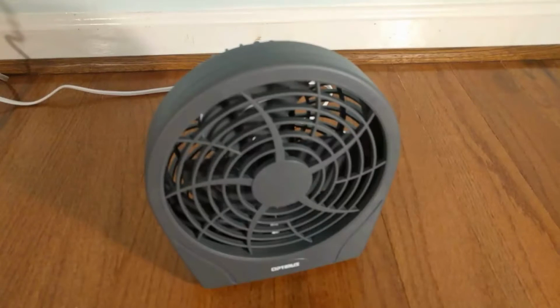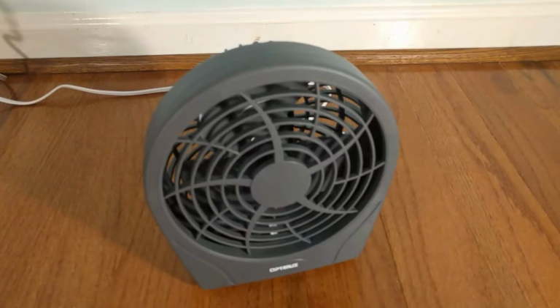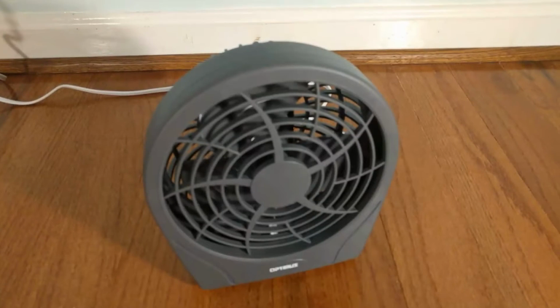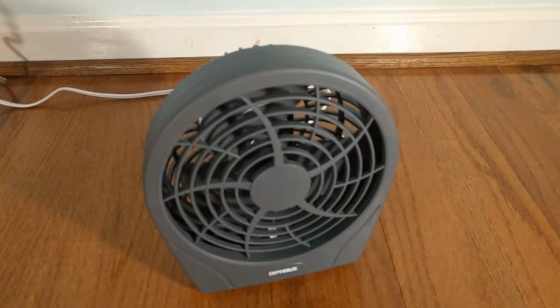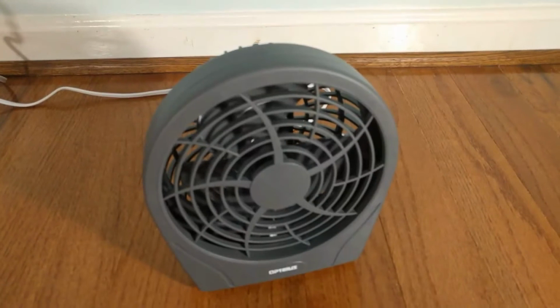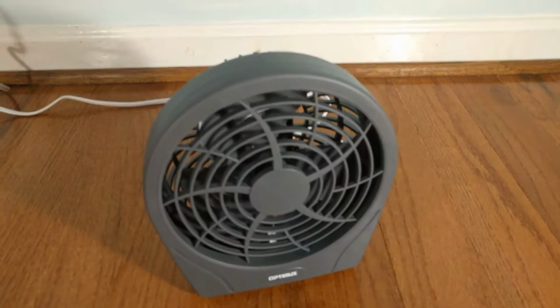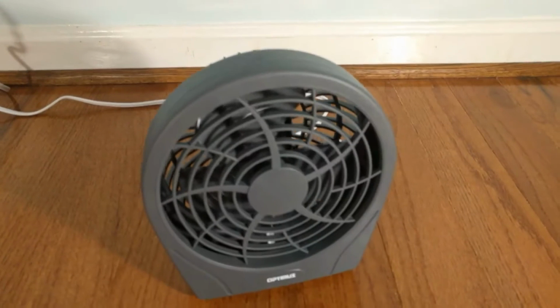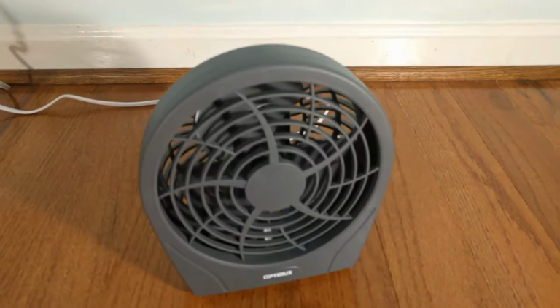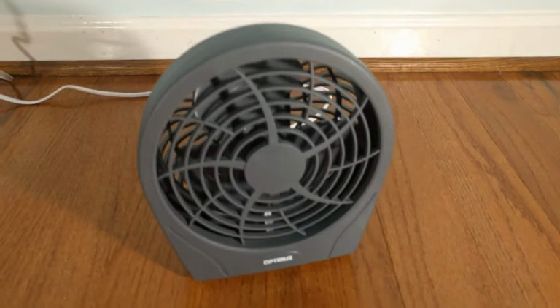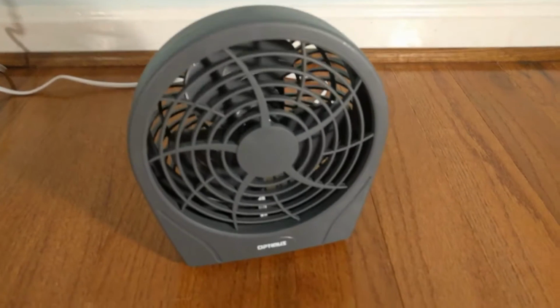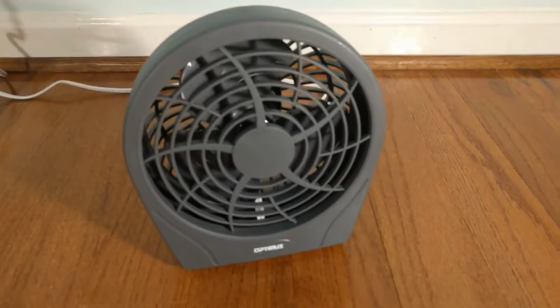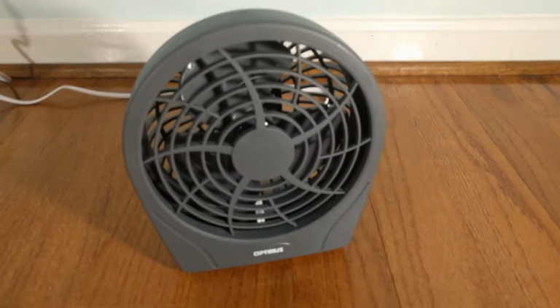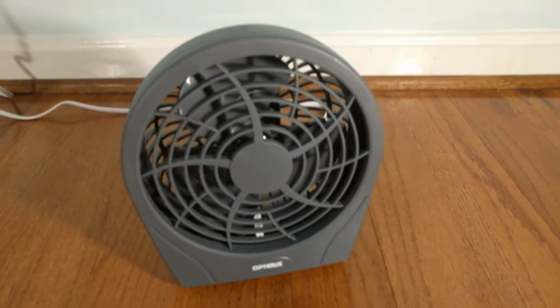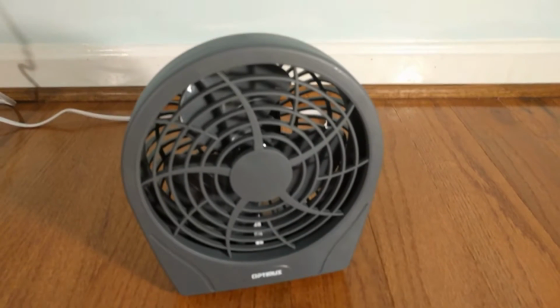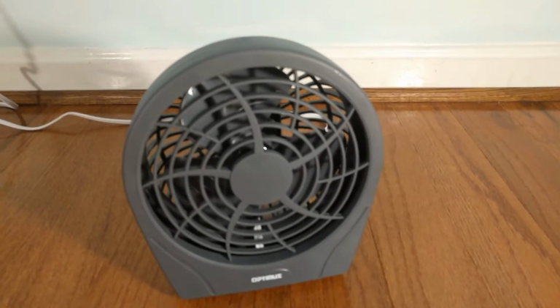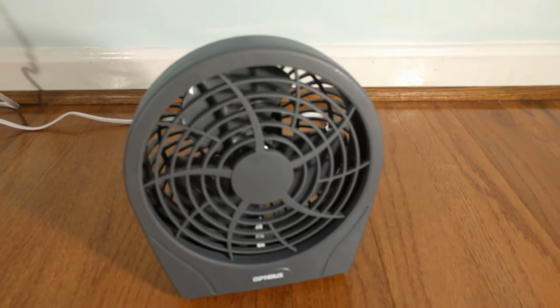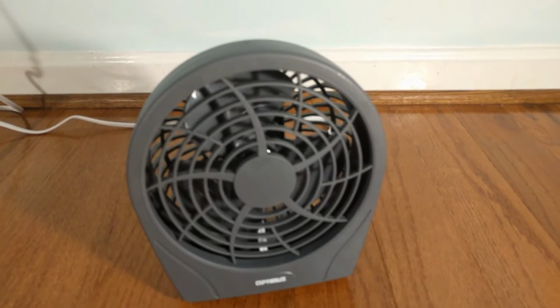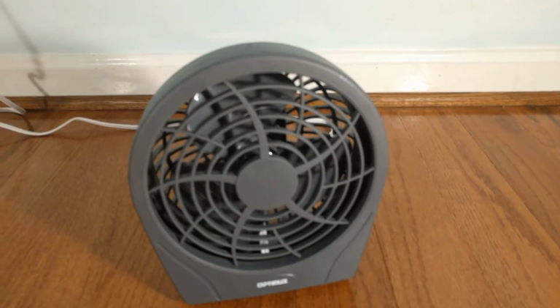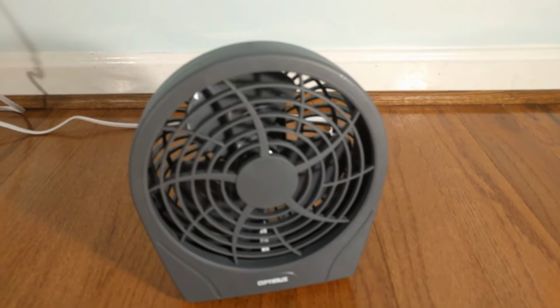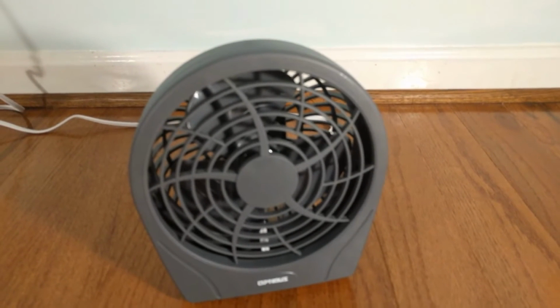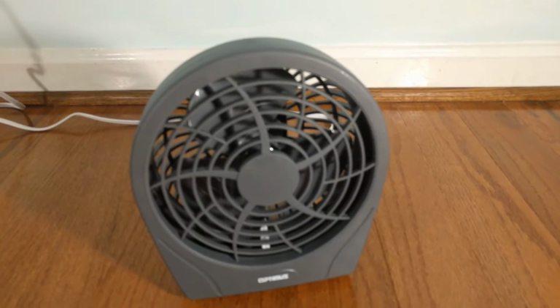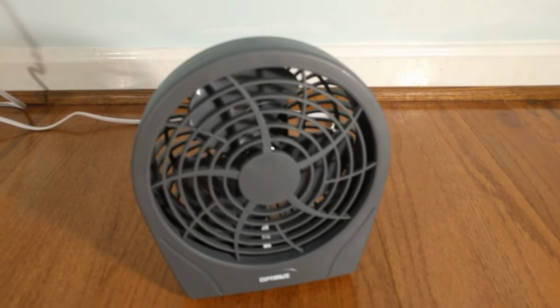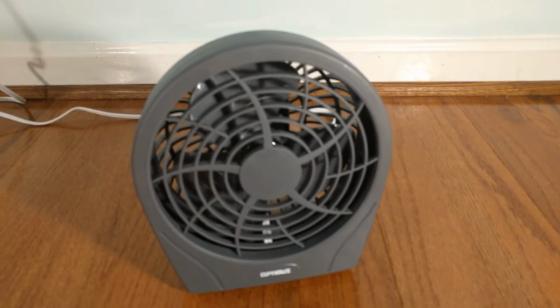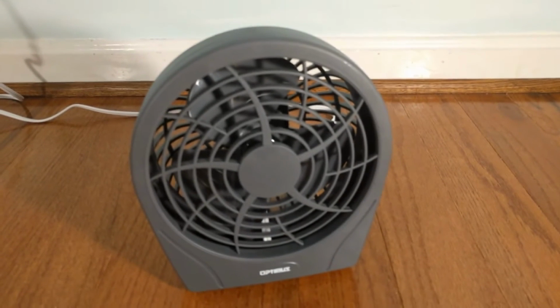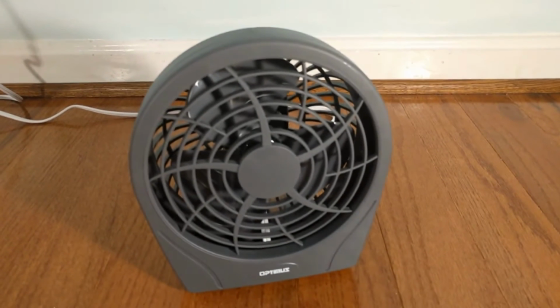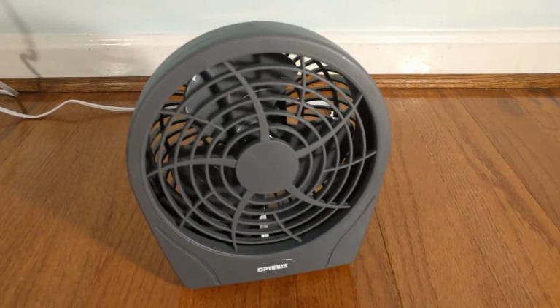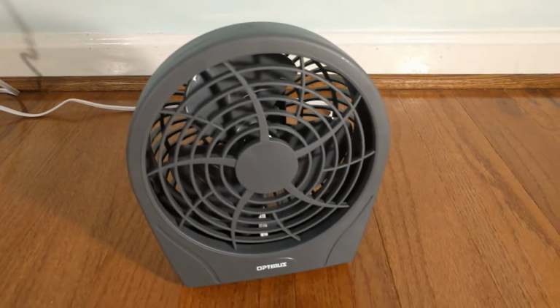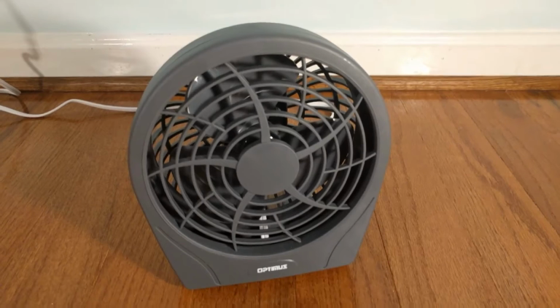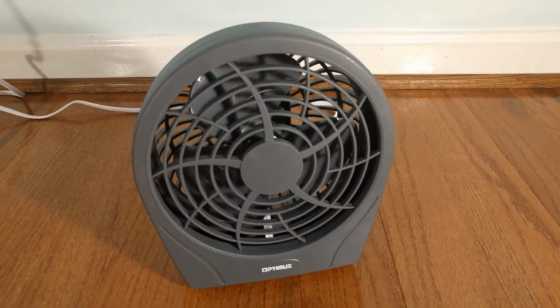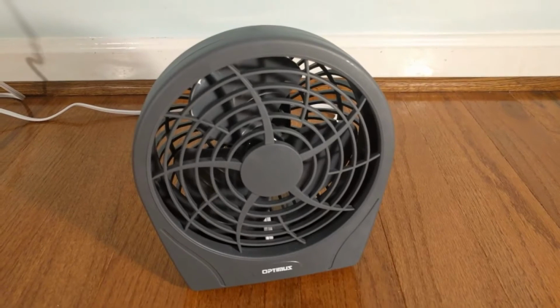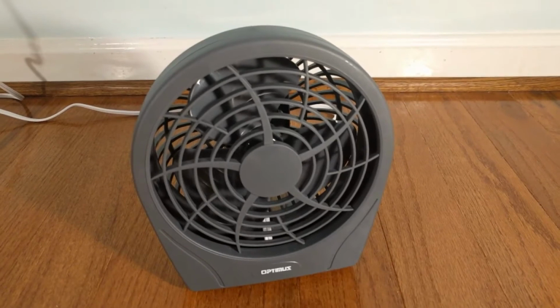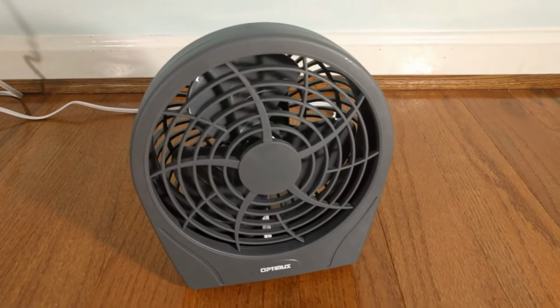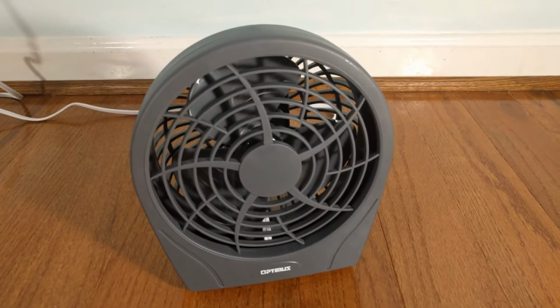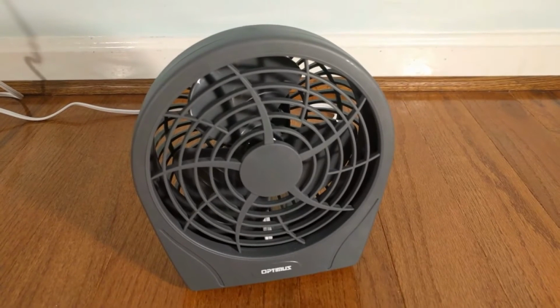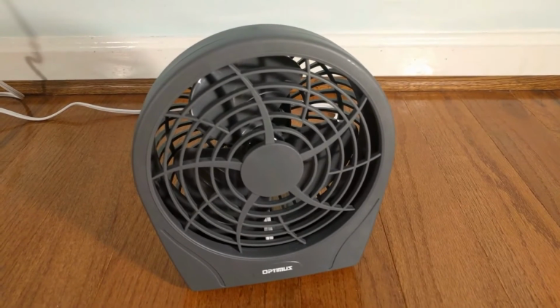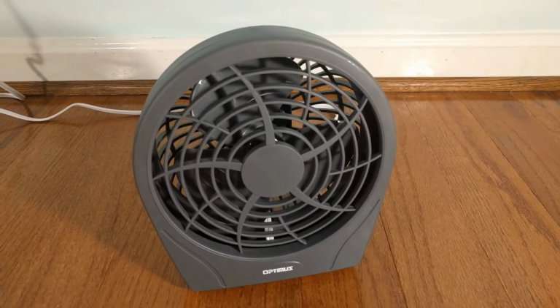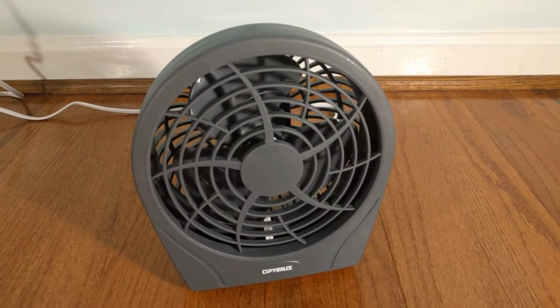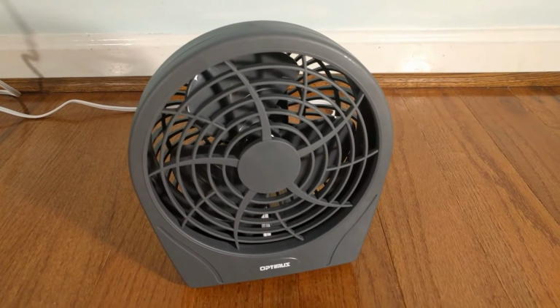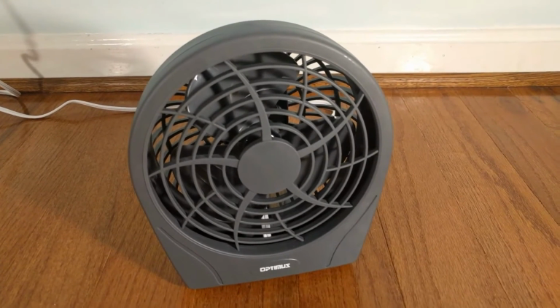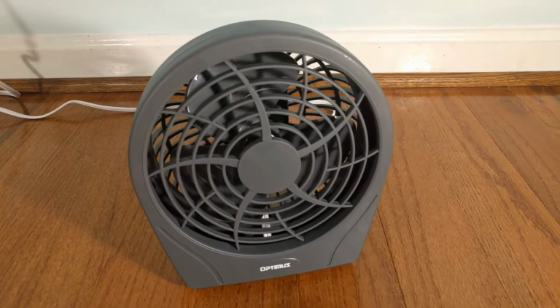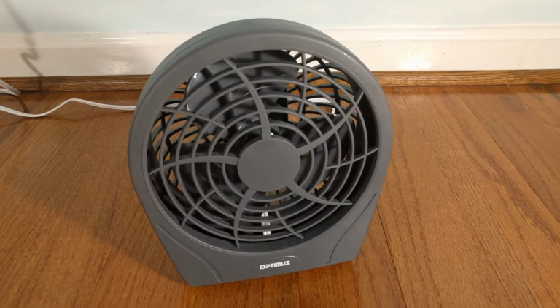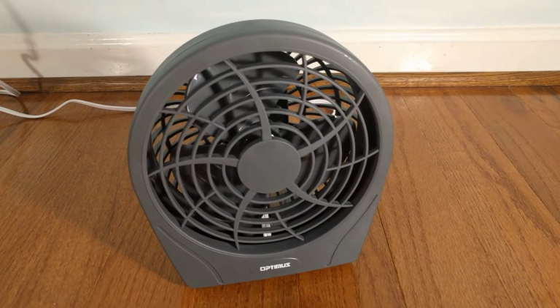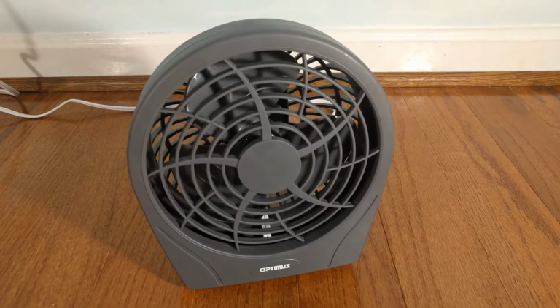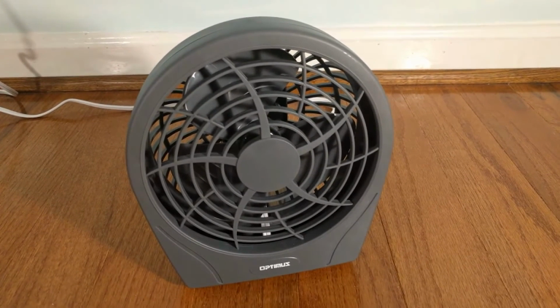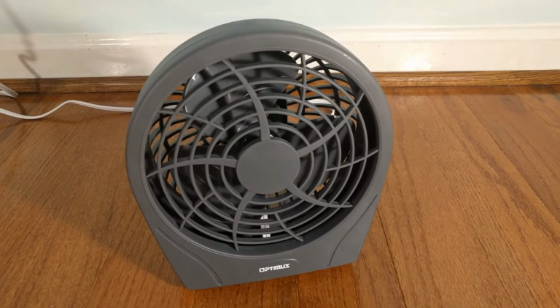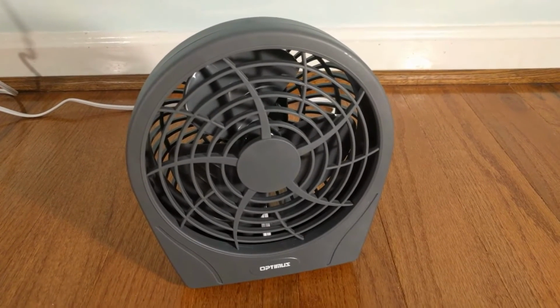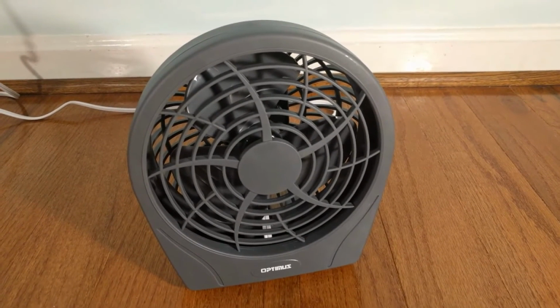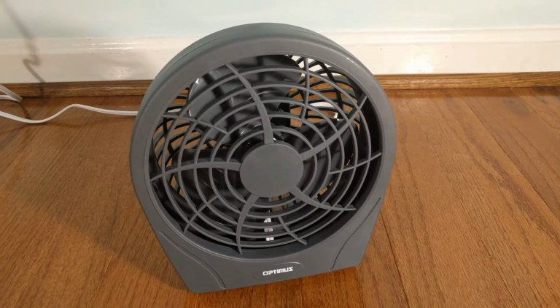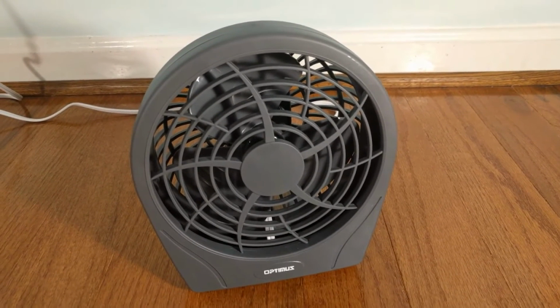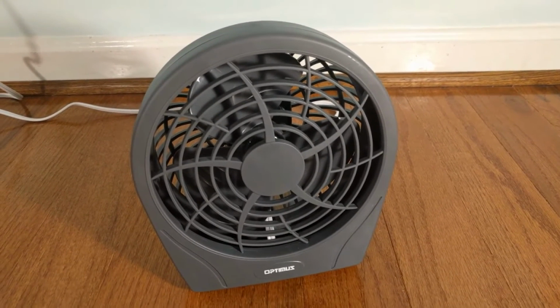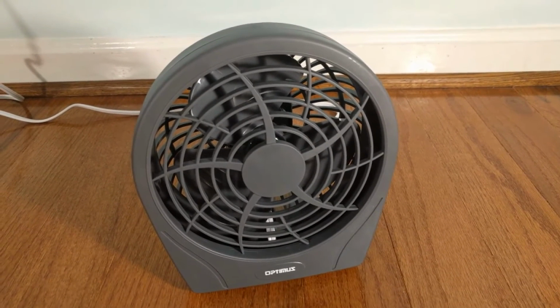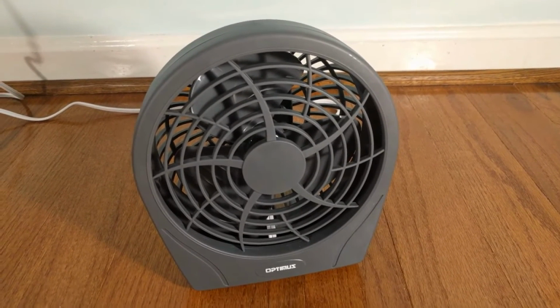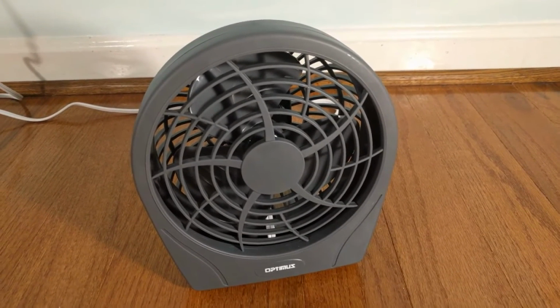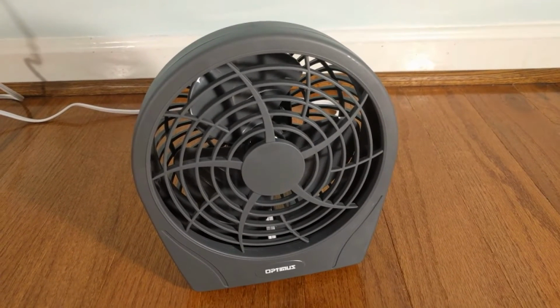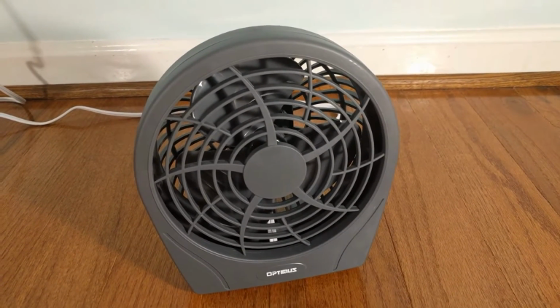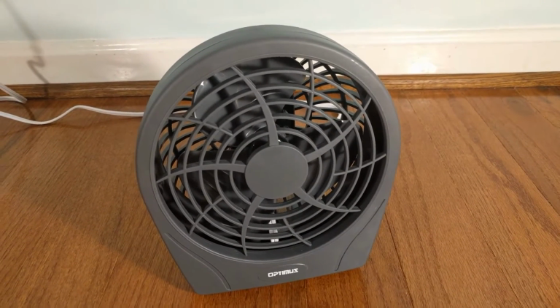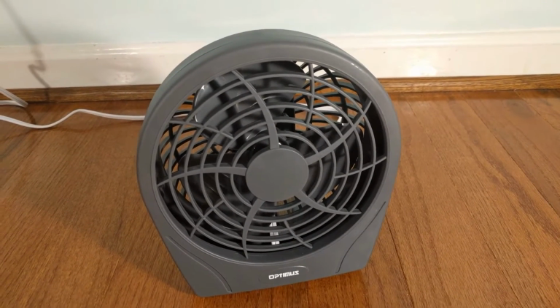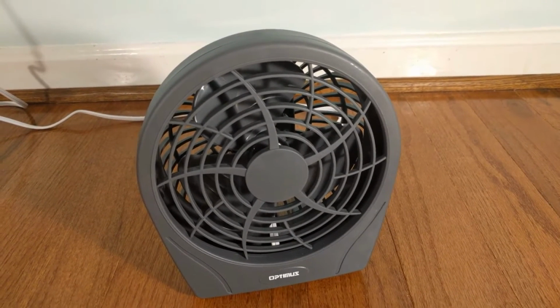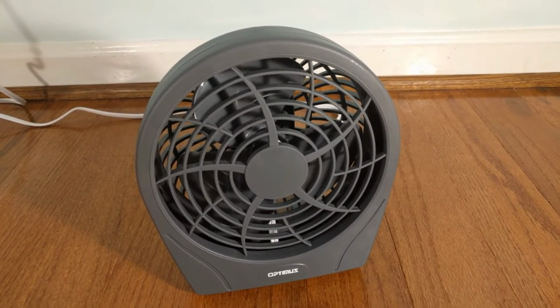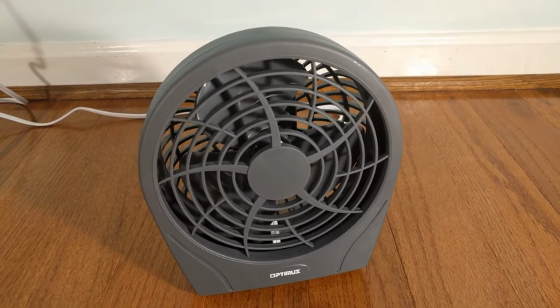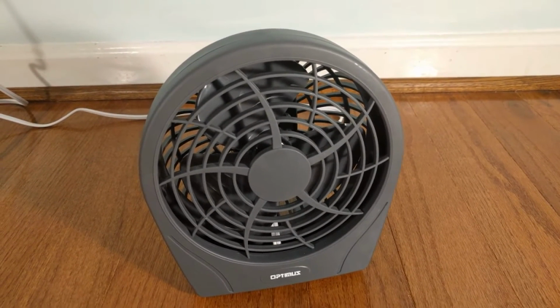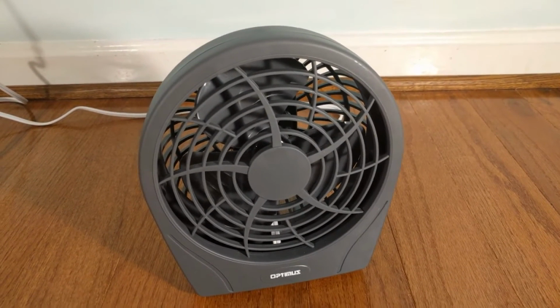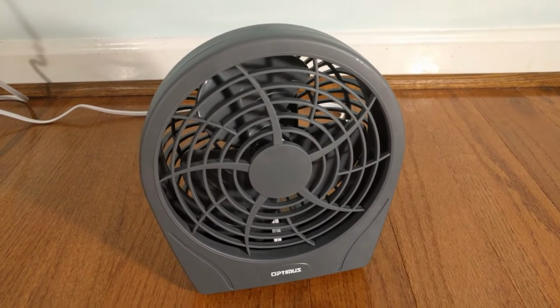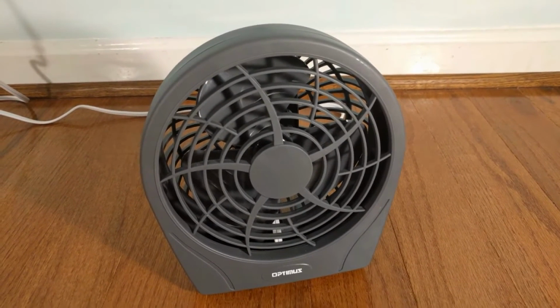Hey guys, today's video is for you. I have an Optimus 6-inch stylish personal fan, model F0622.